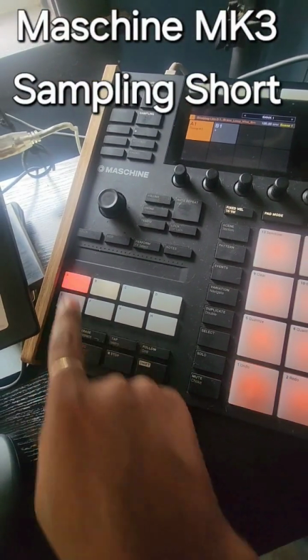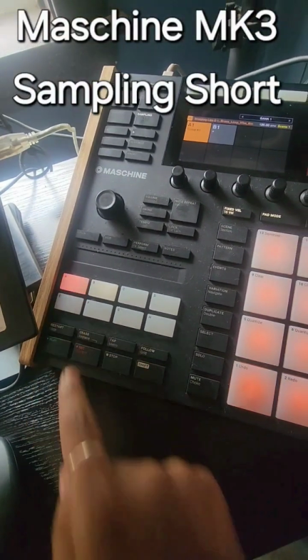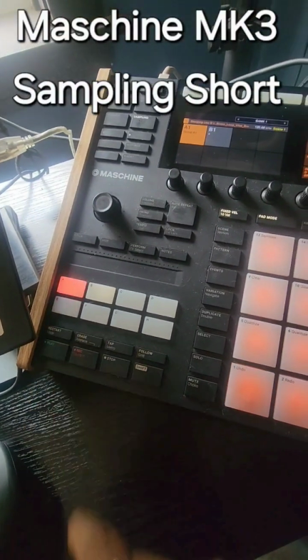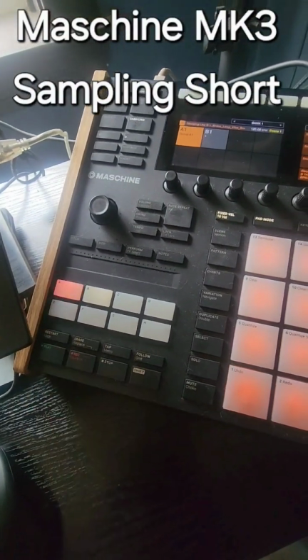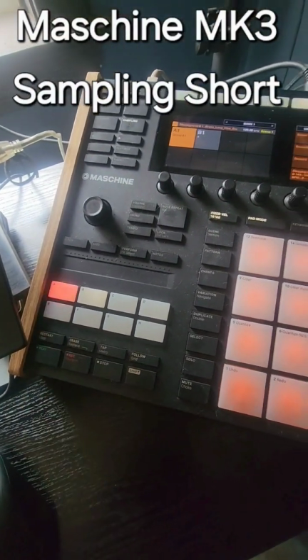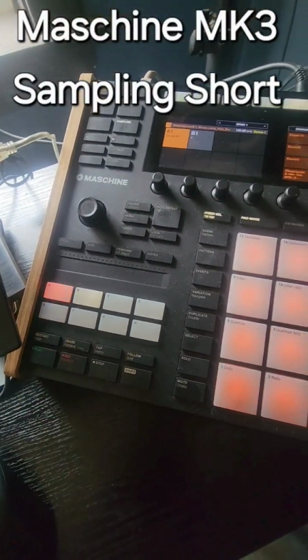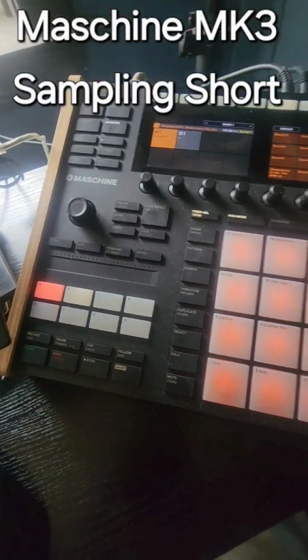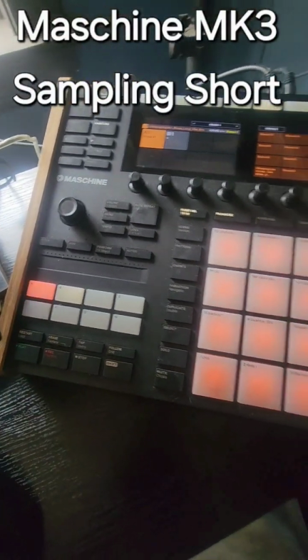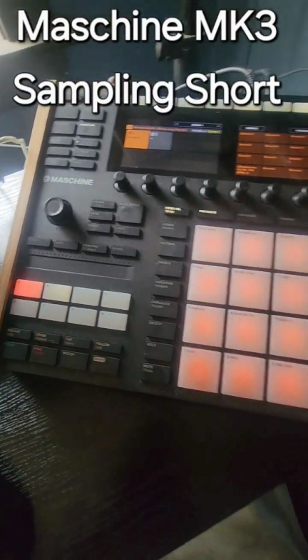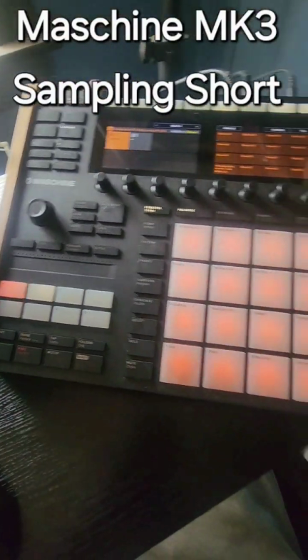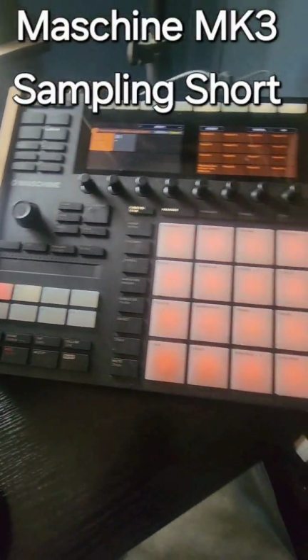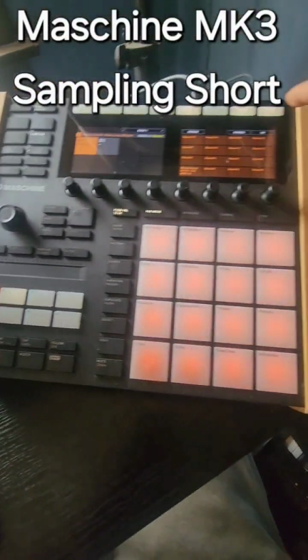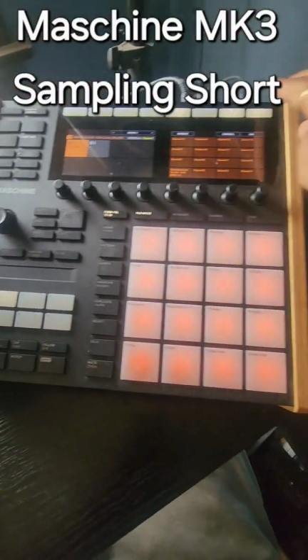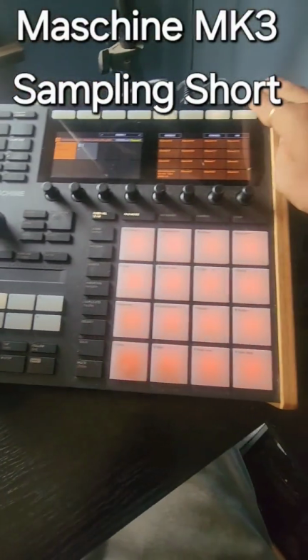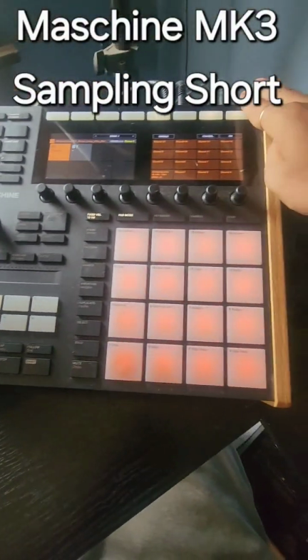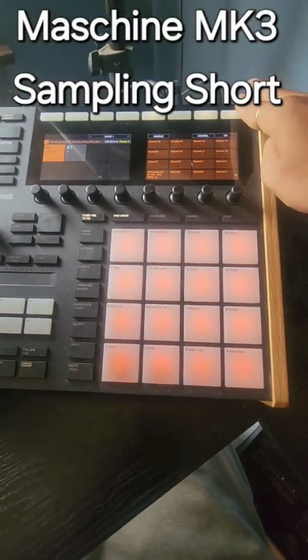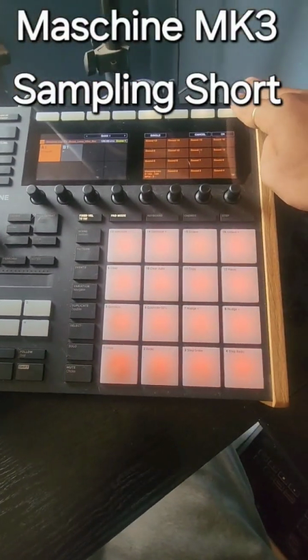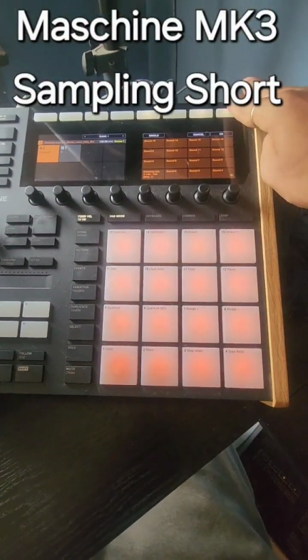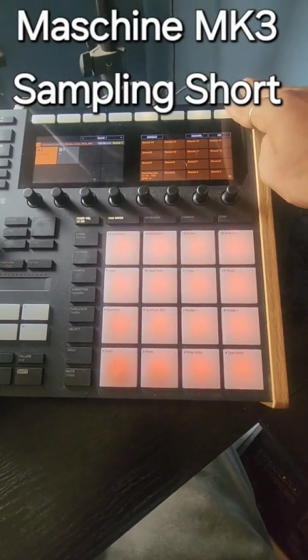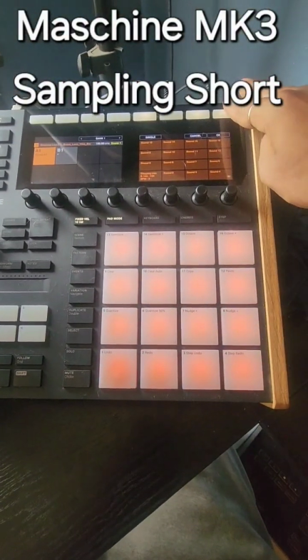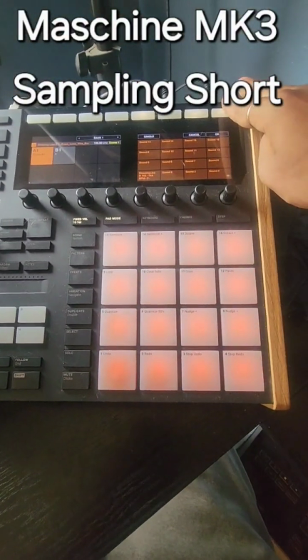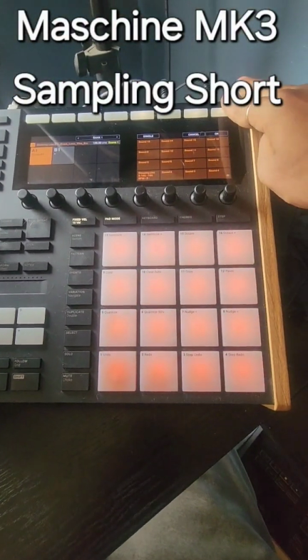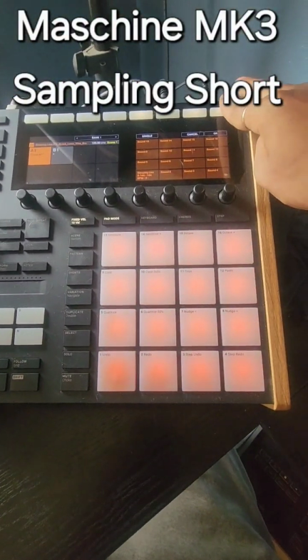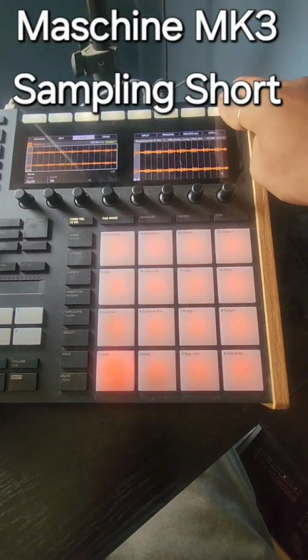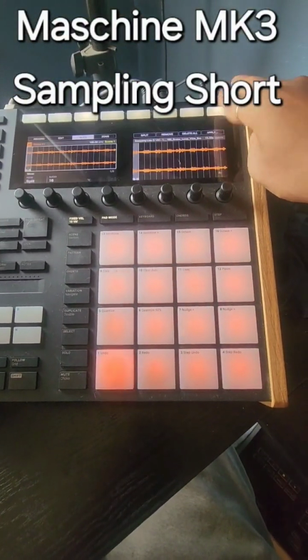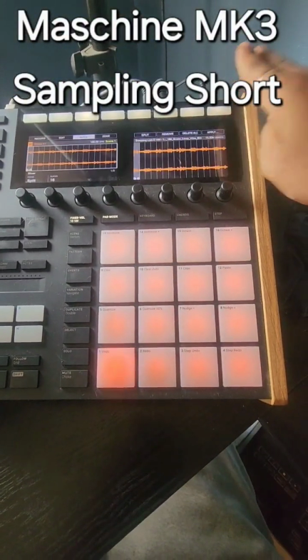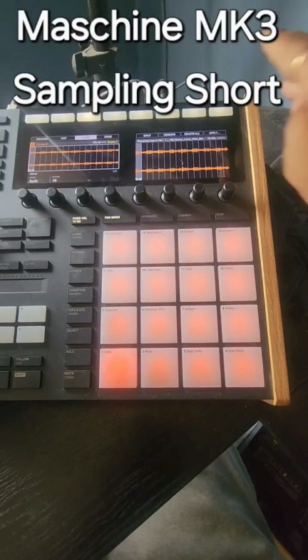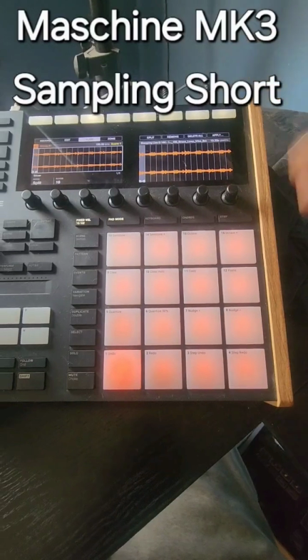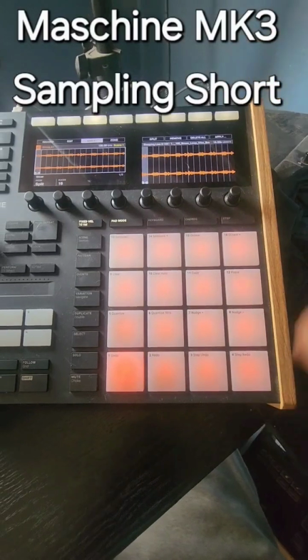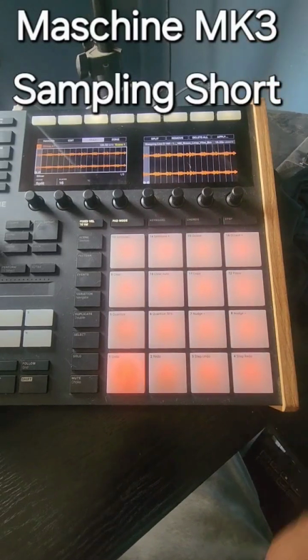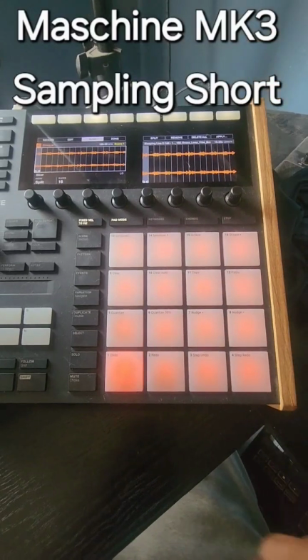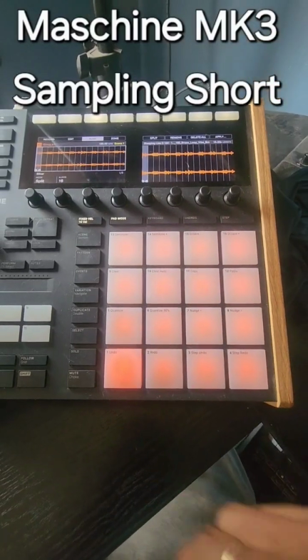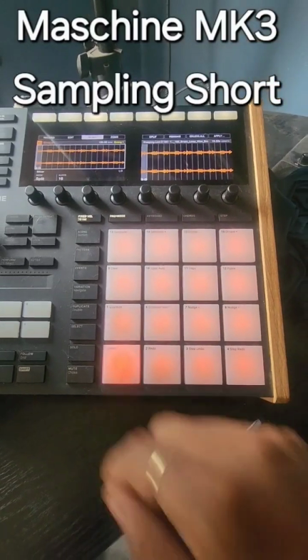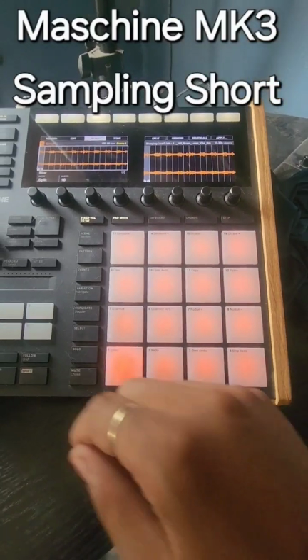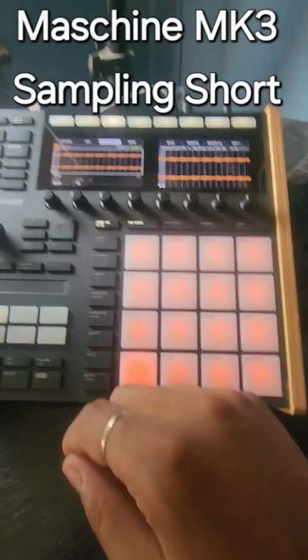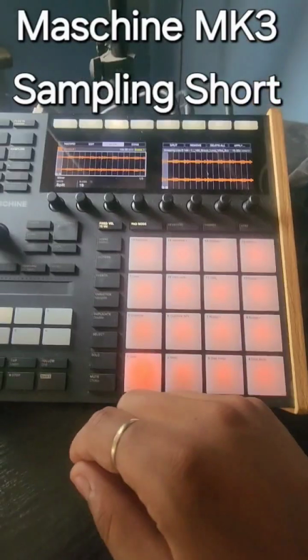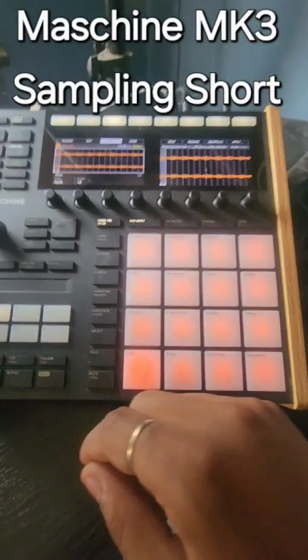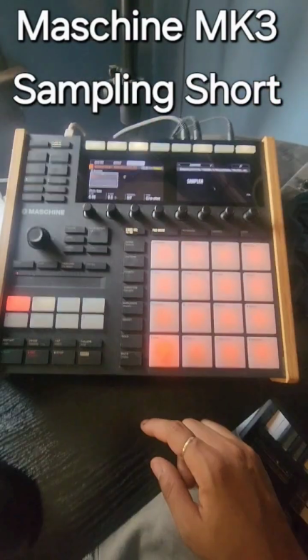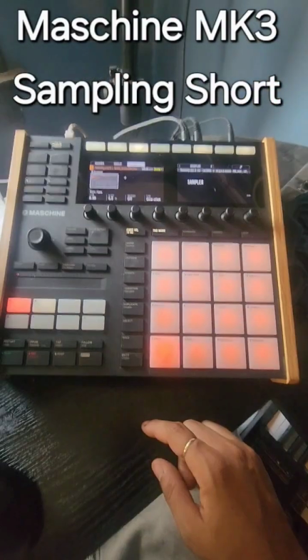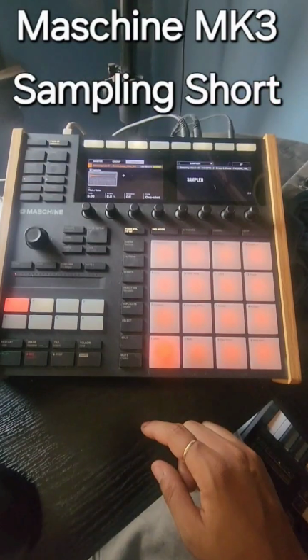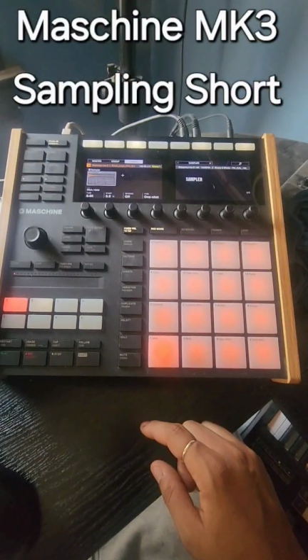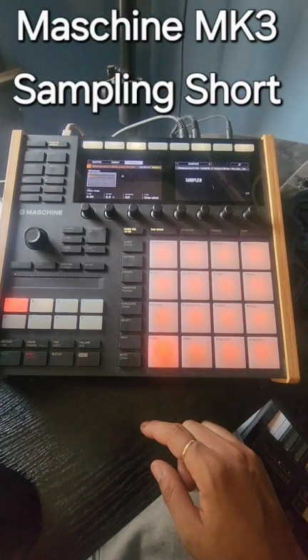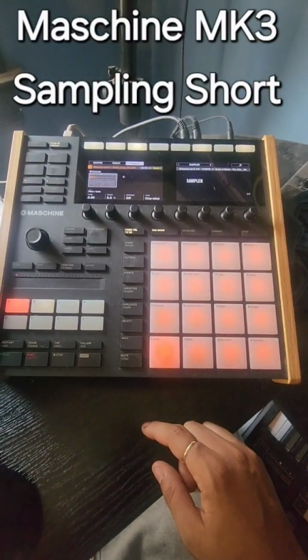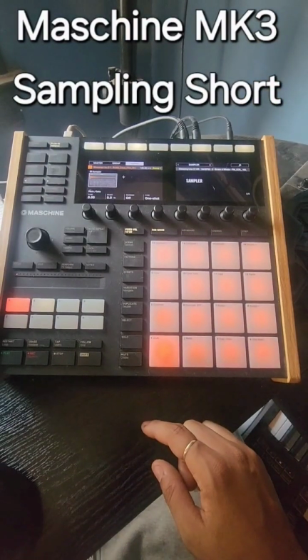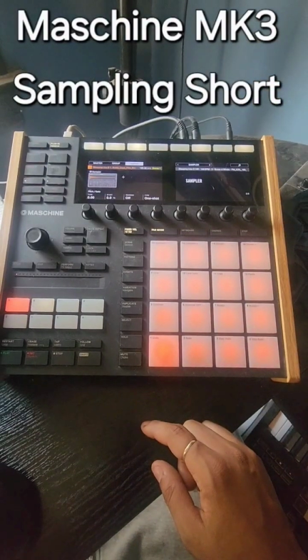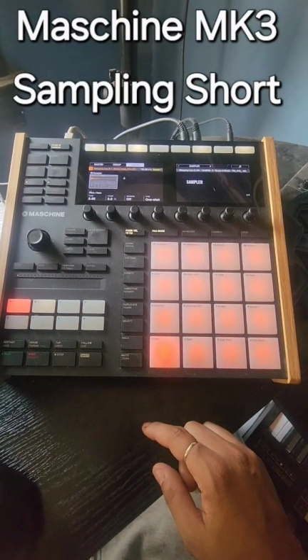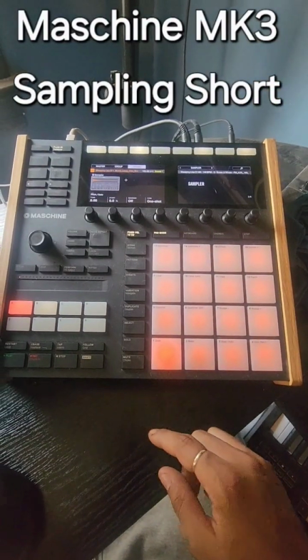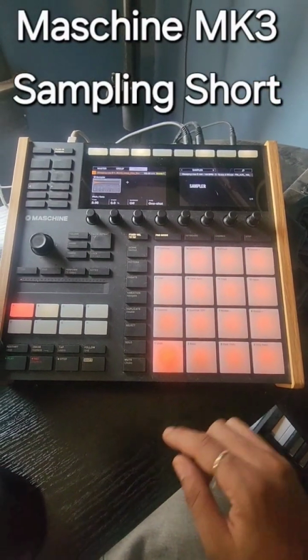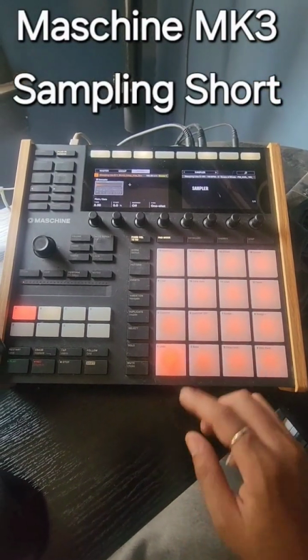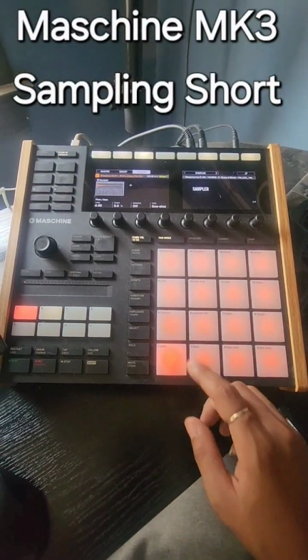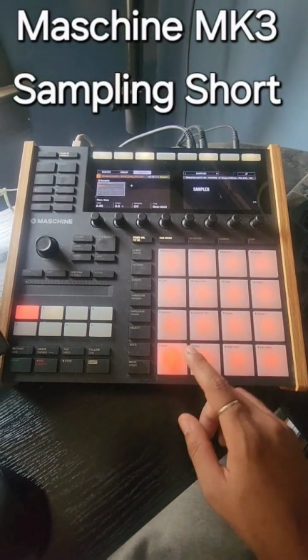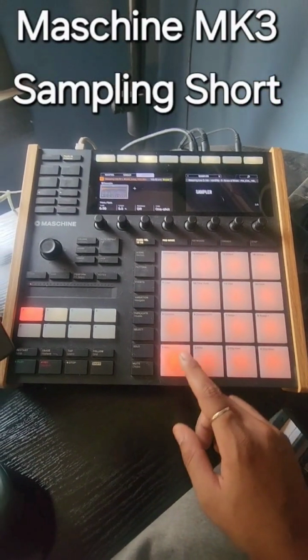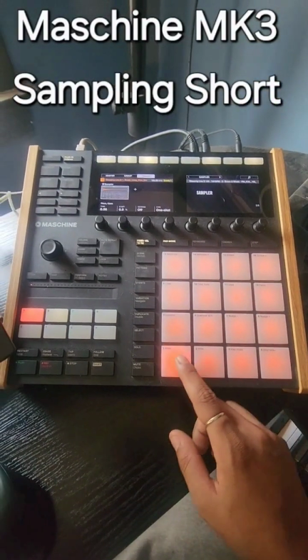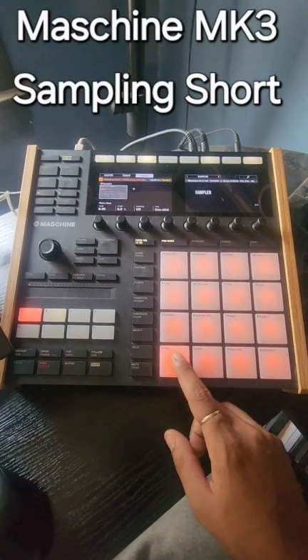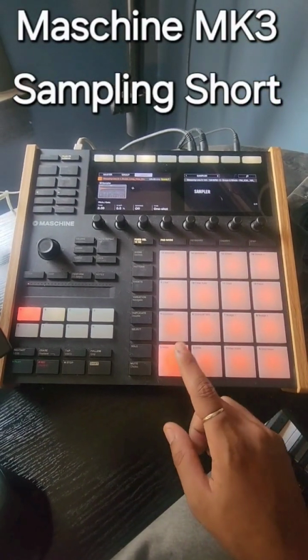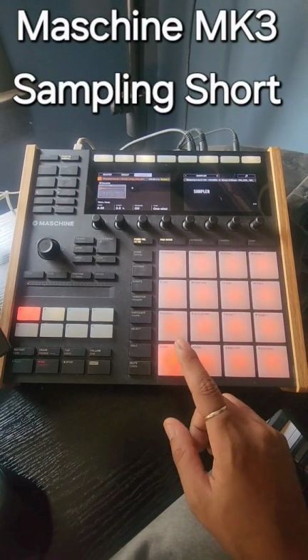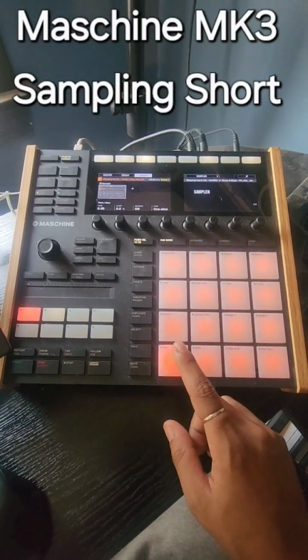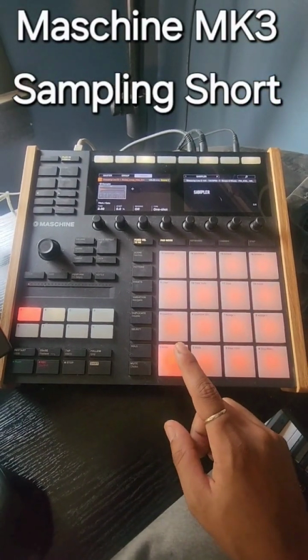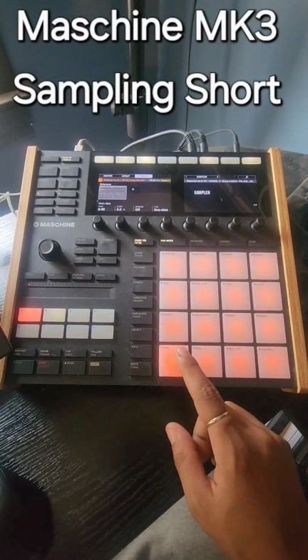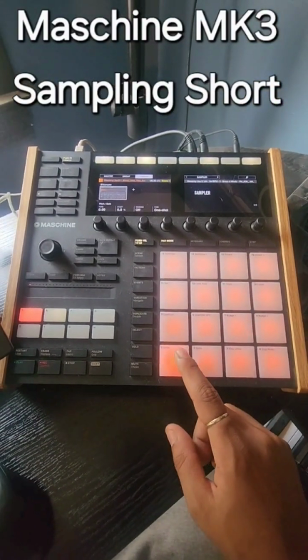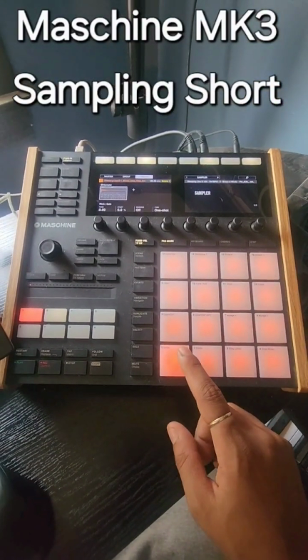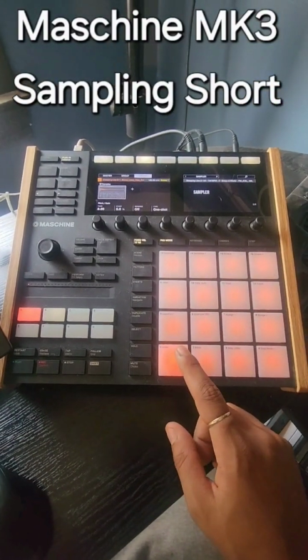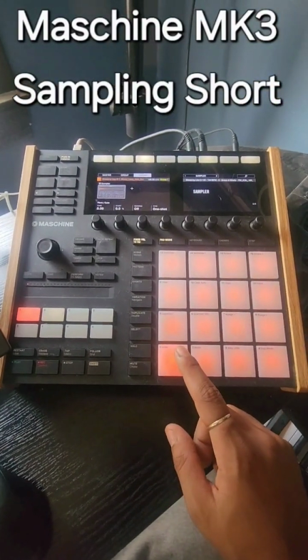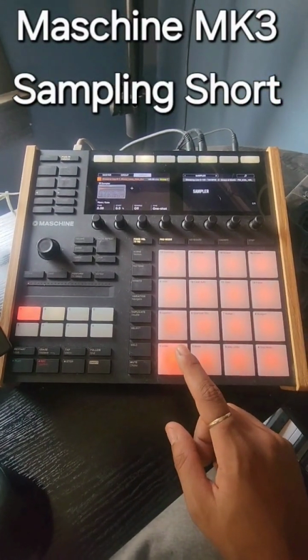Click which pad you want it on, hit OK. Now each one of your chops are on the pads.